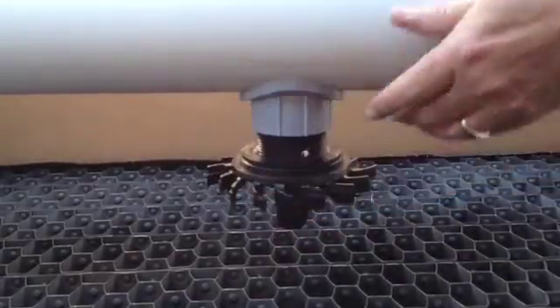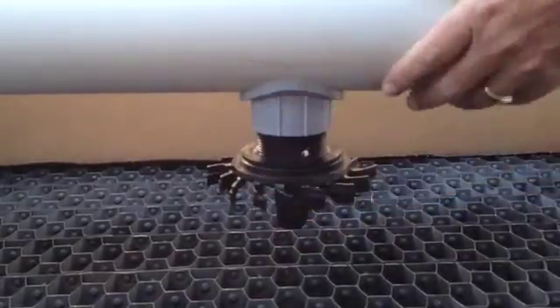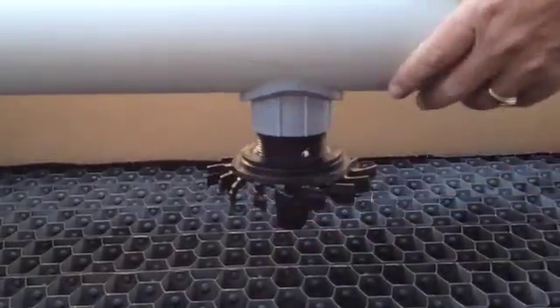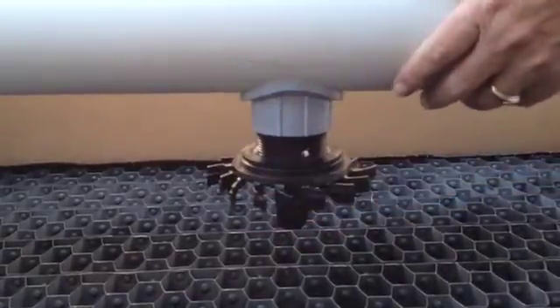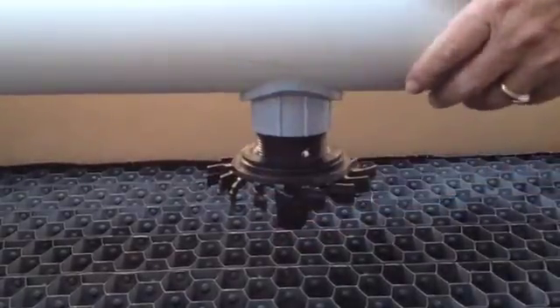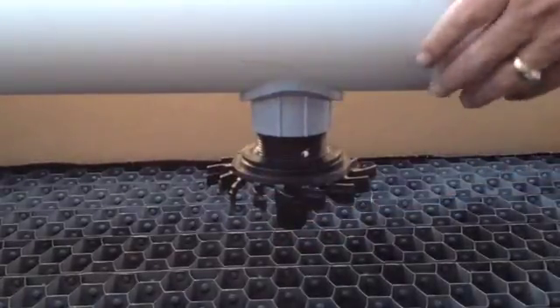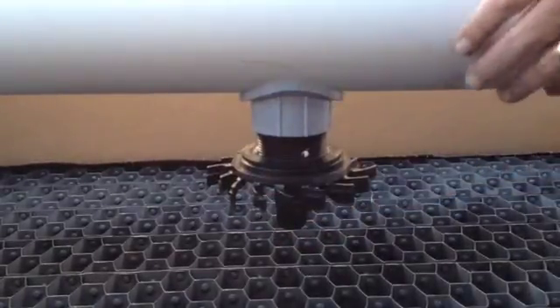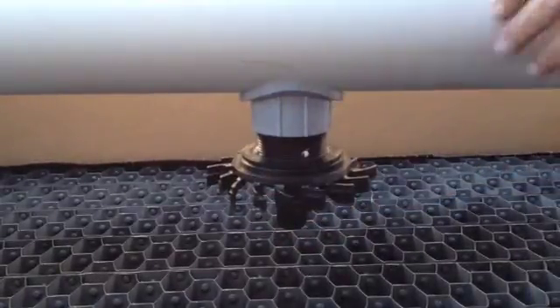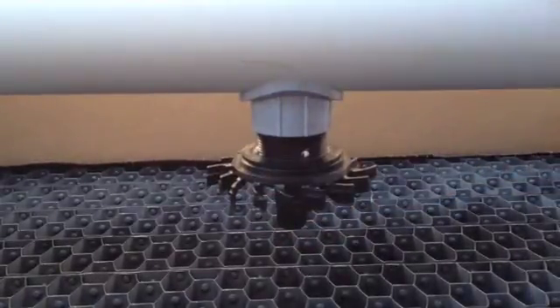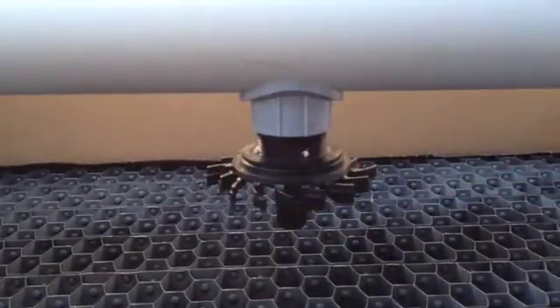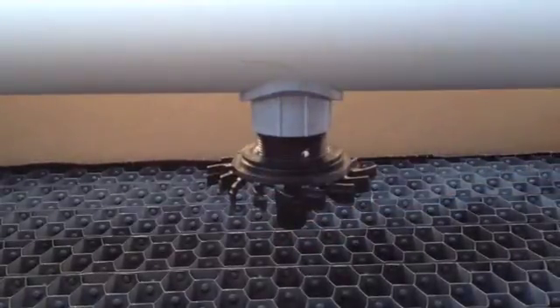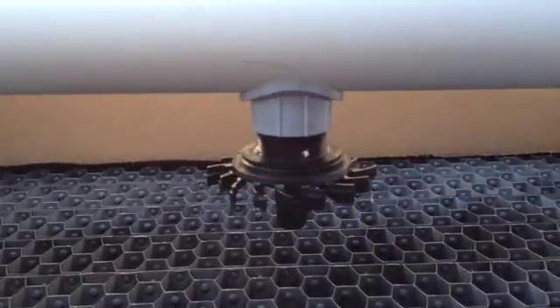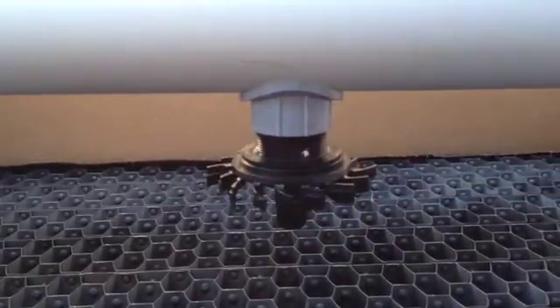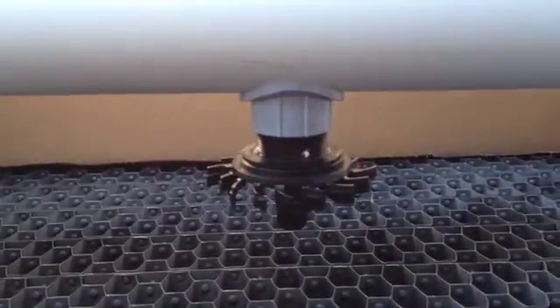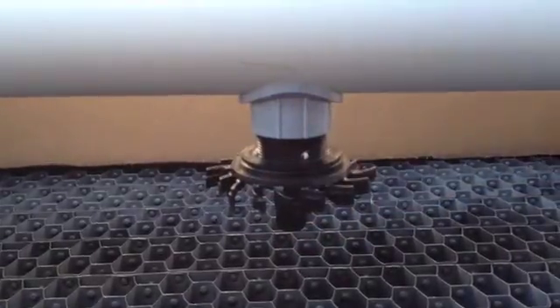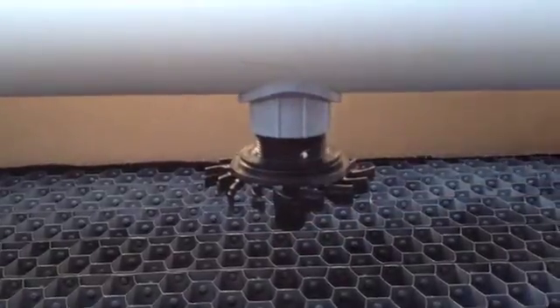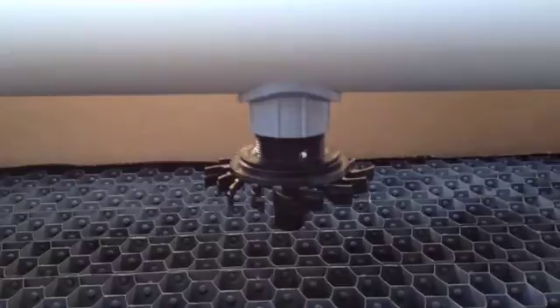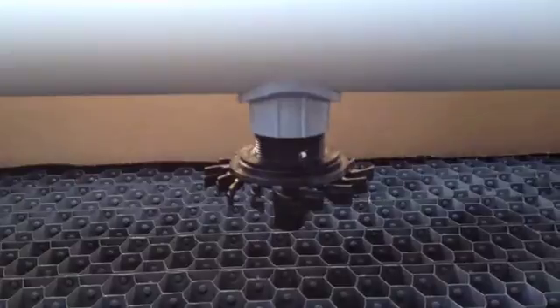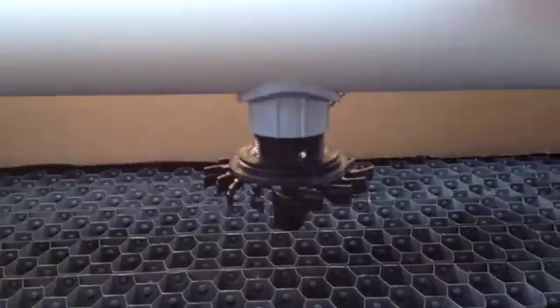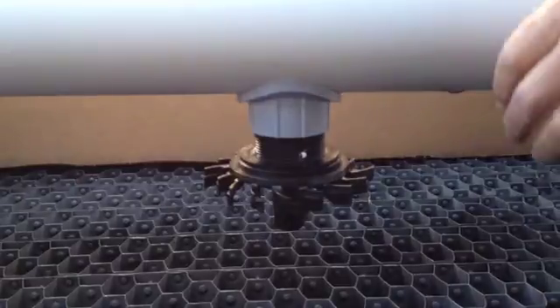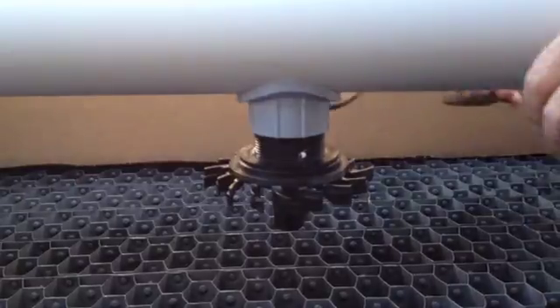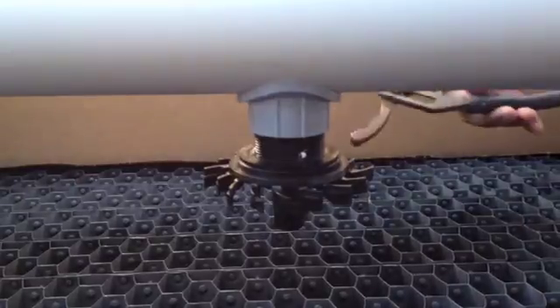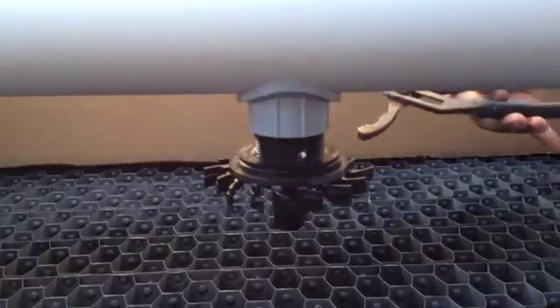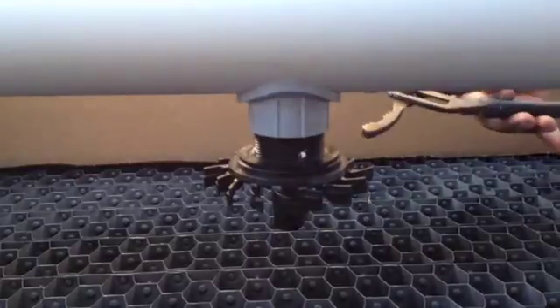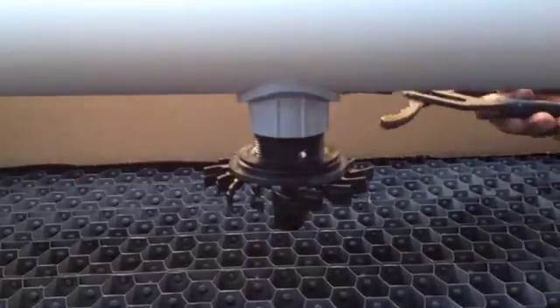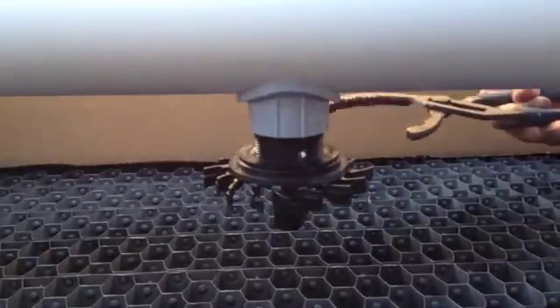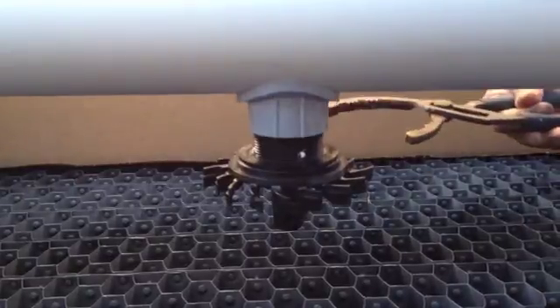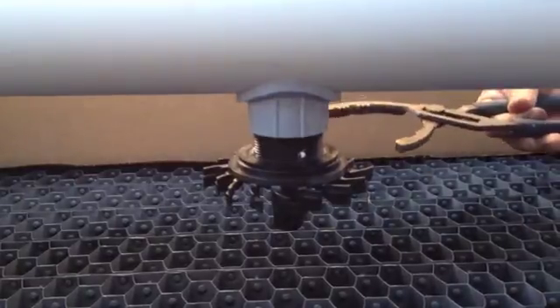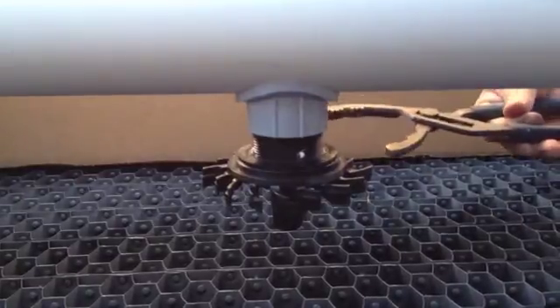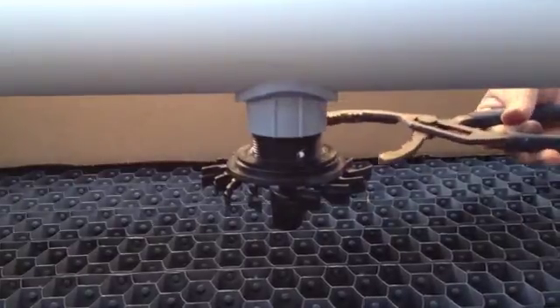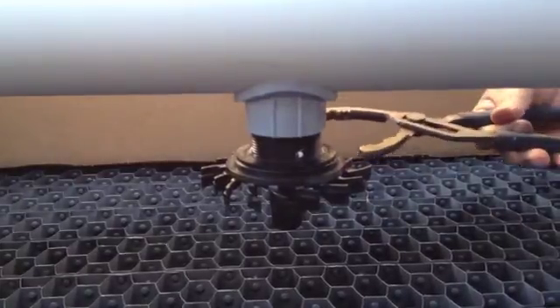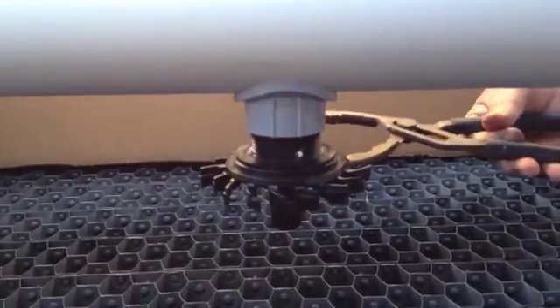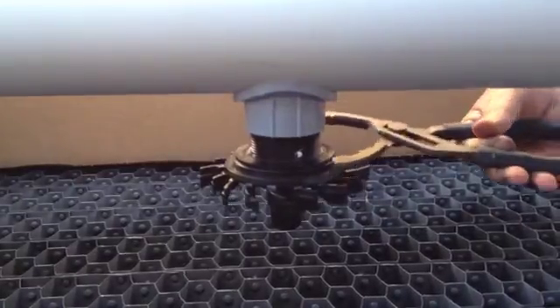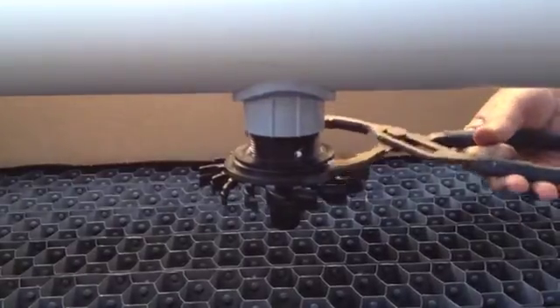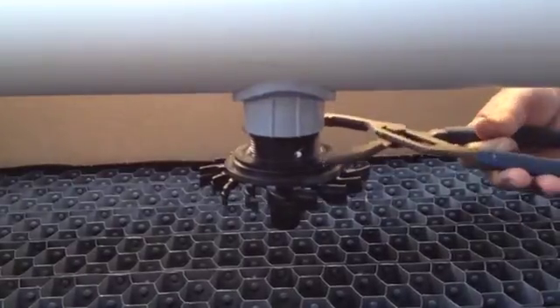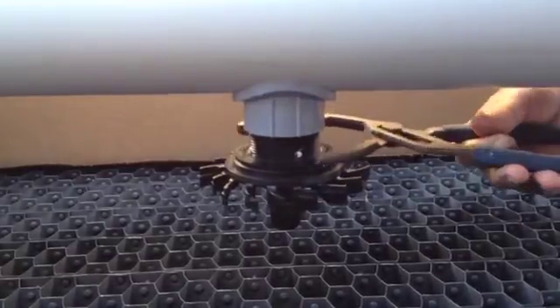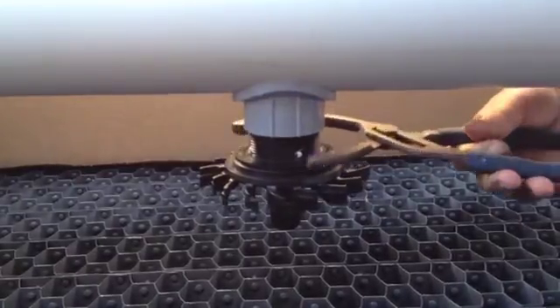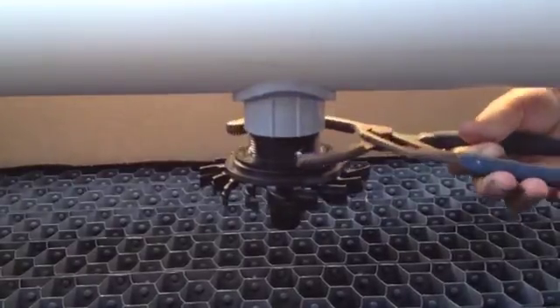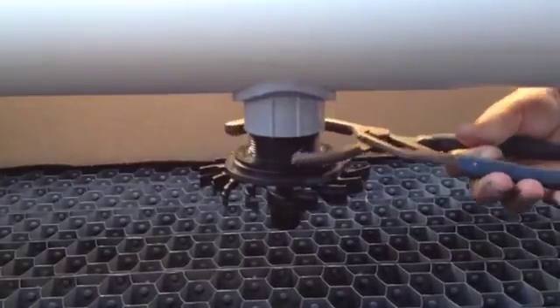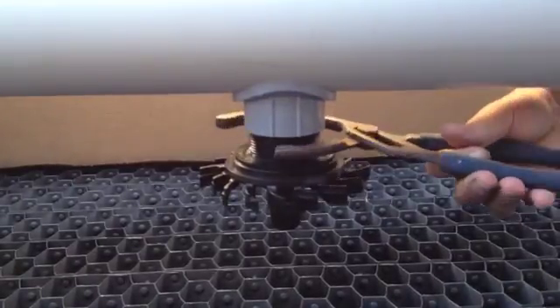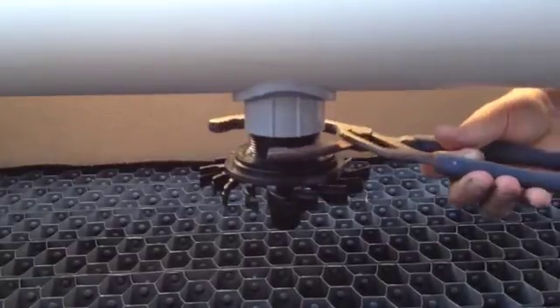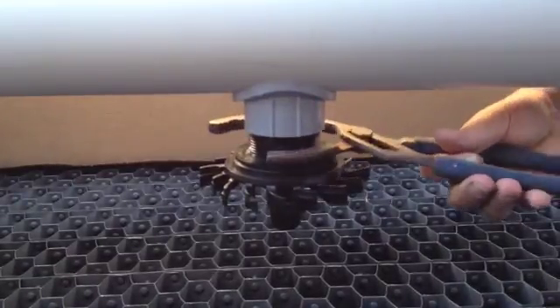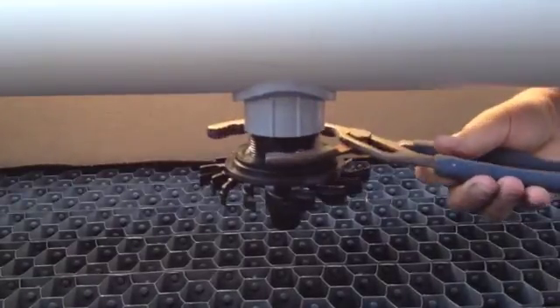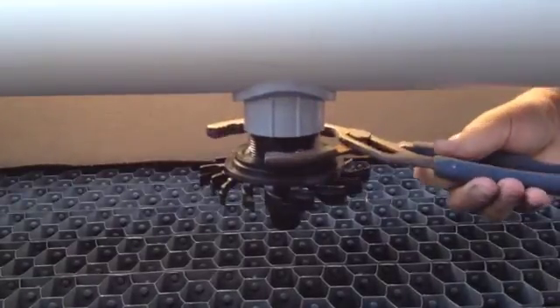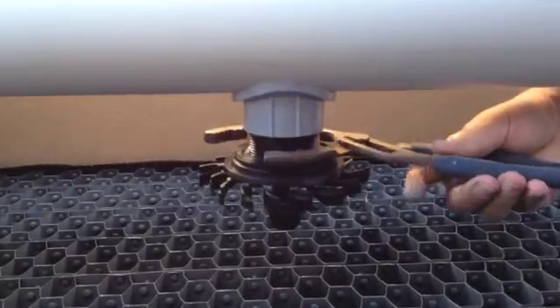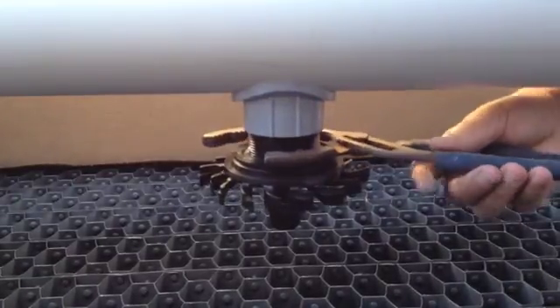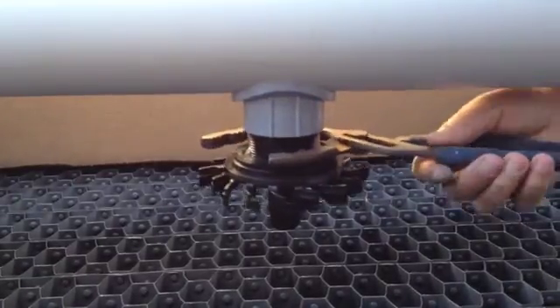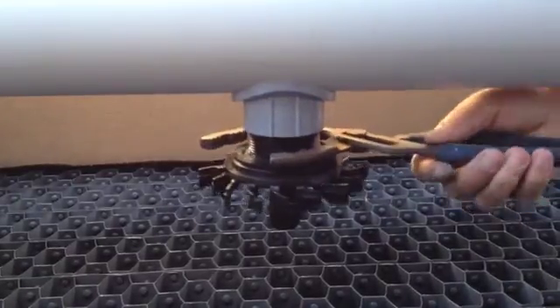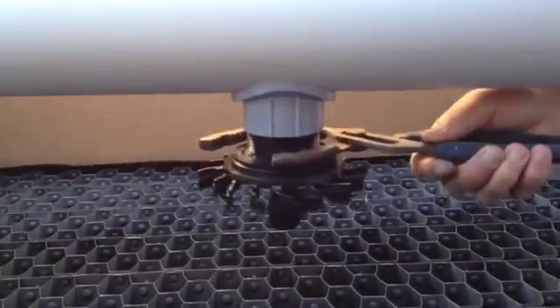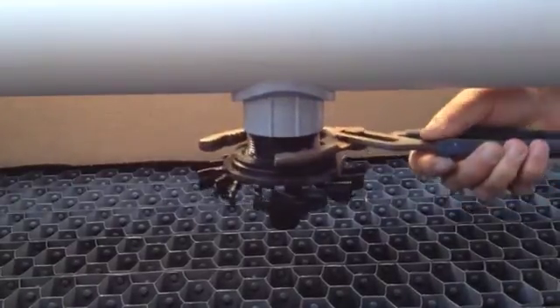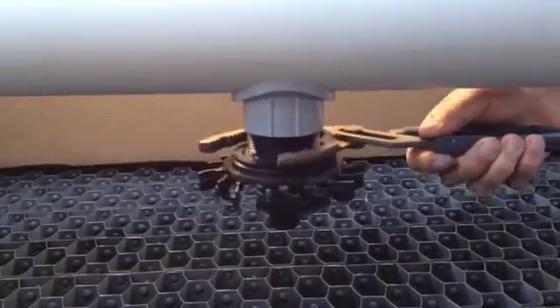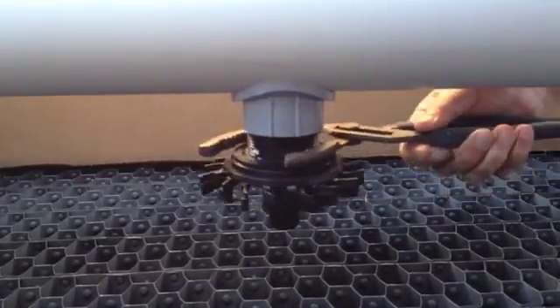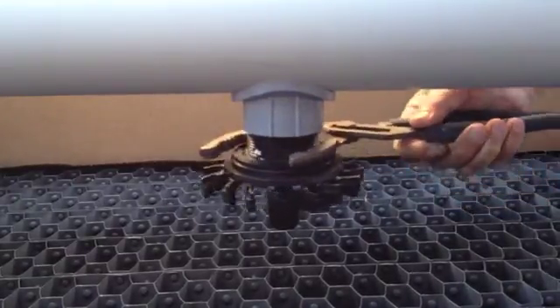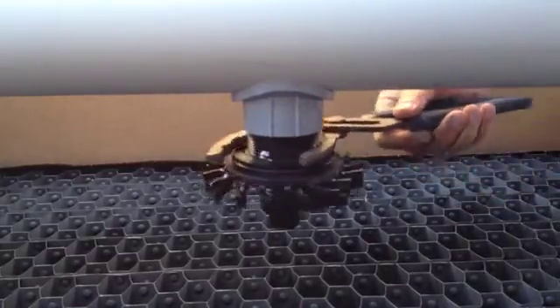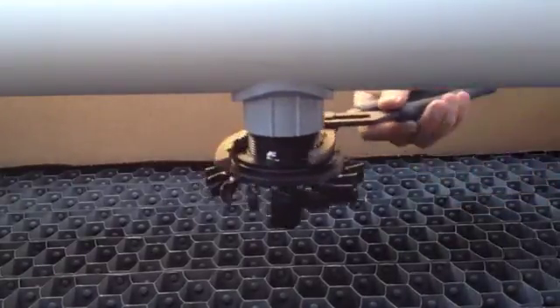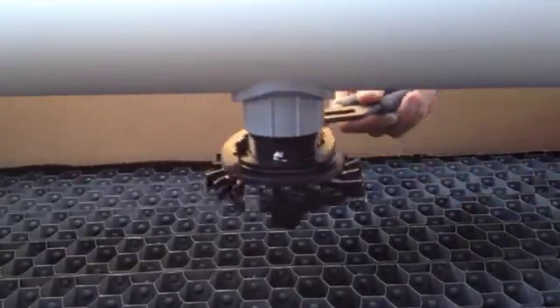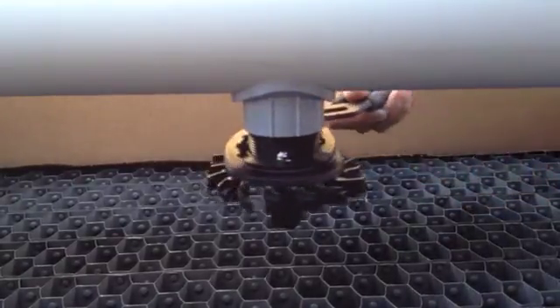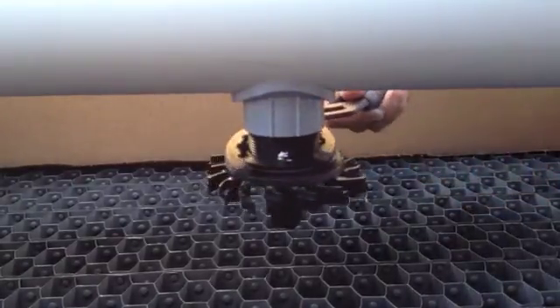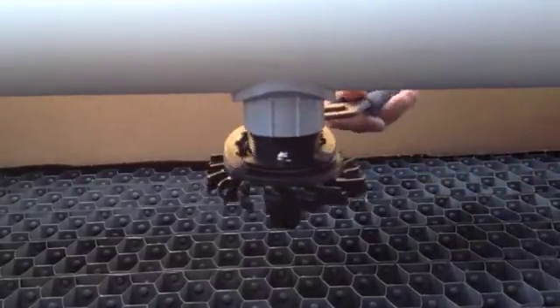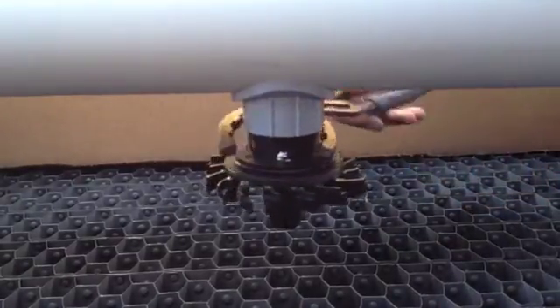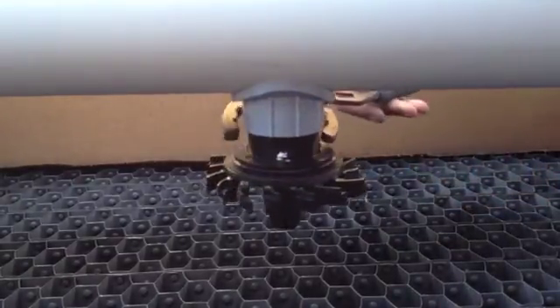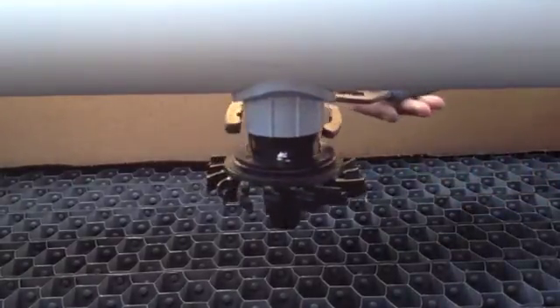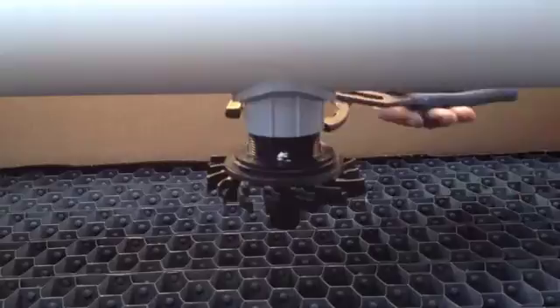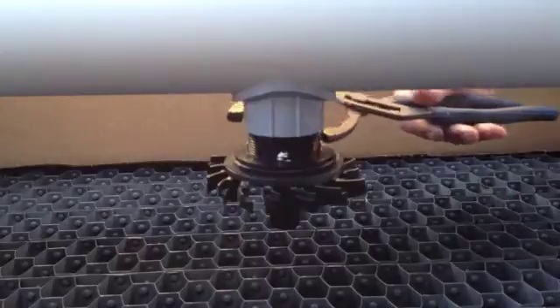Once the nozzle is snug, you can utilize filter wrench pliers to tighten and position the nozzle to the exact location.